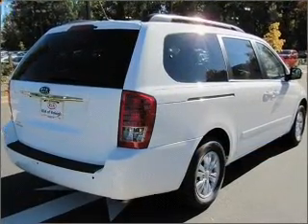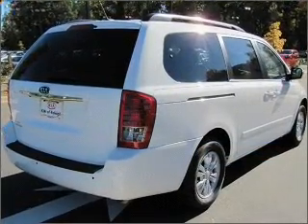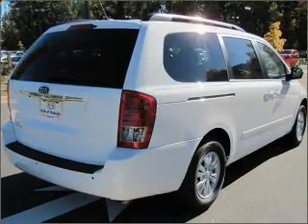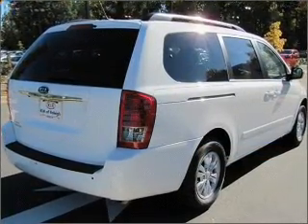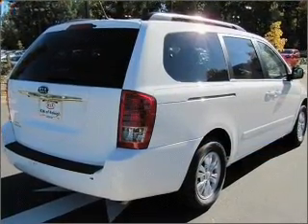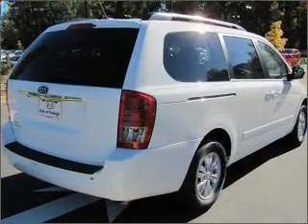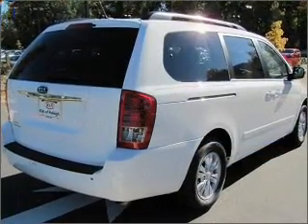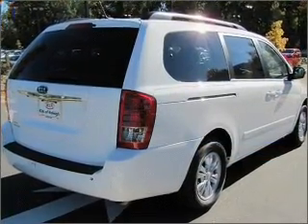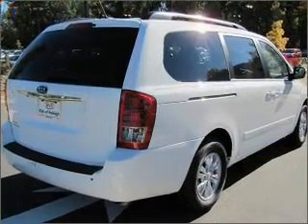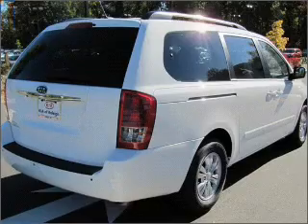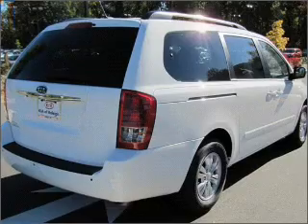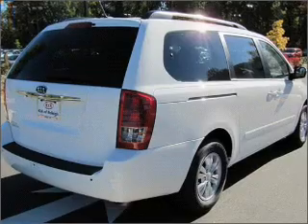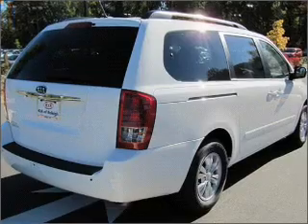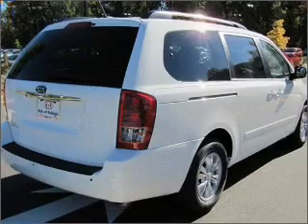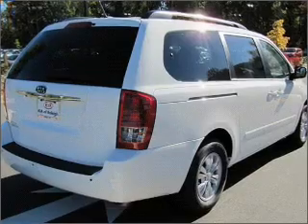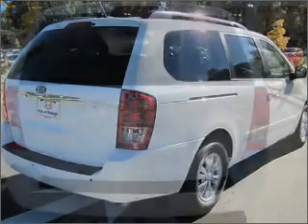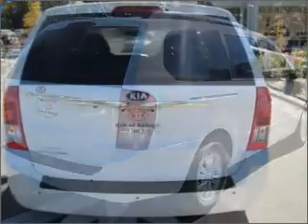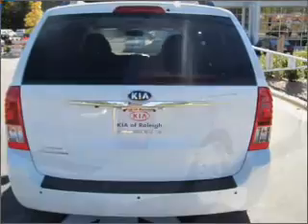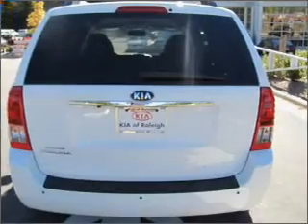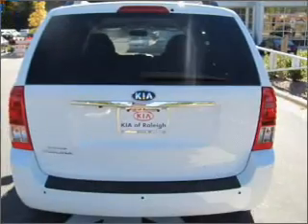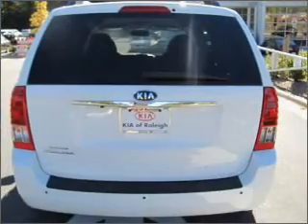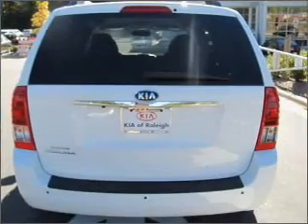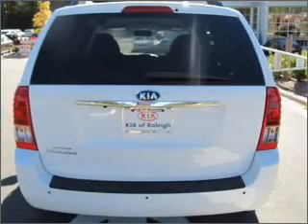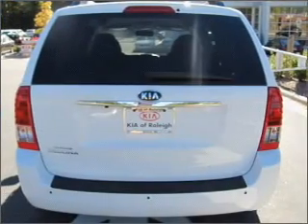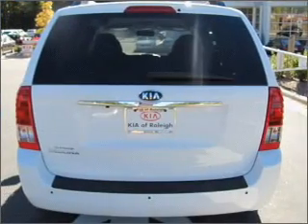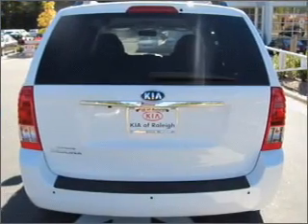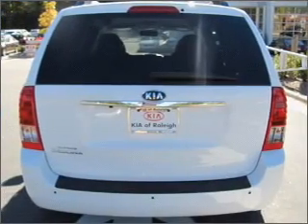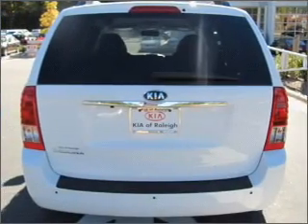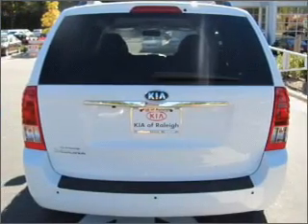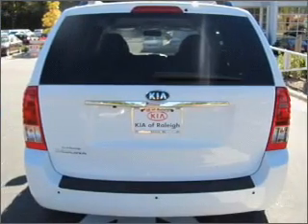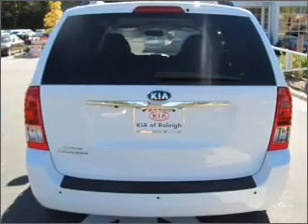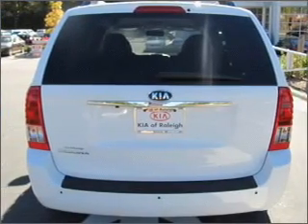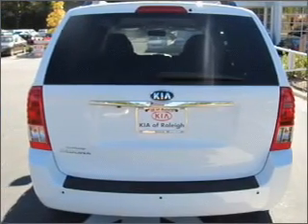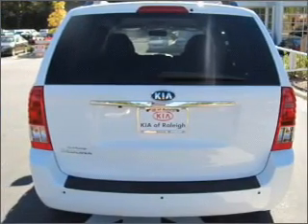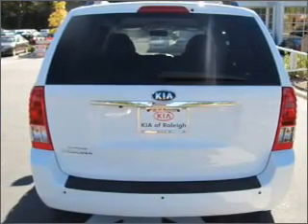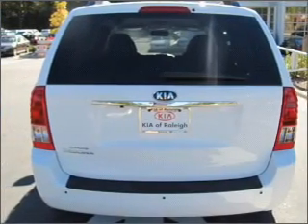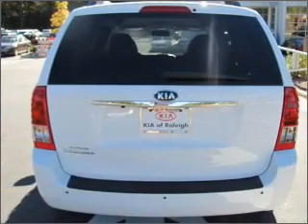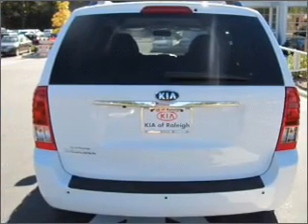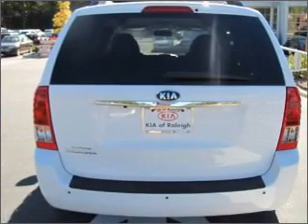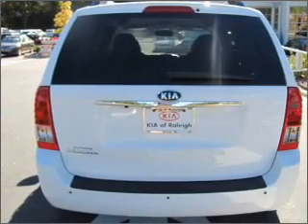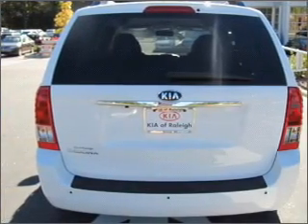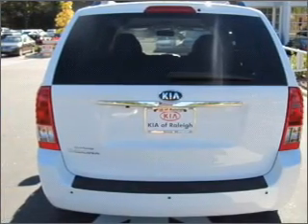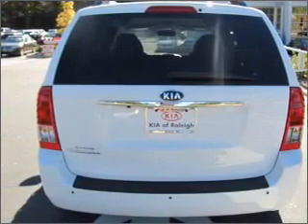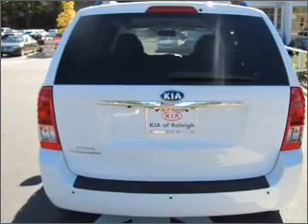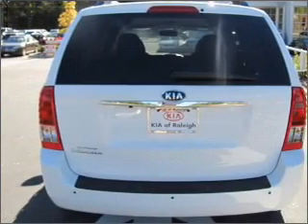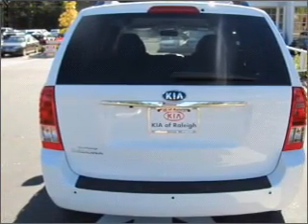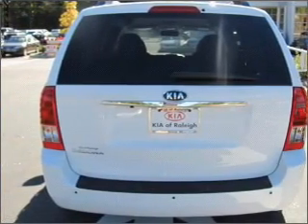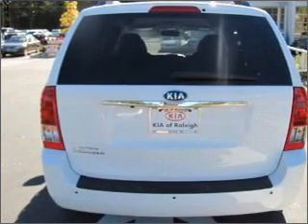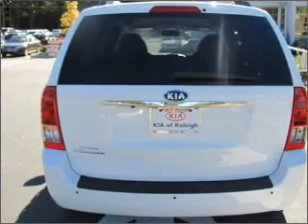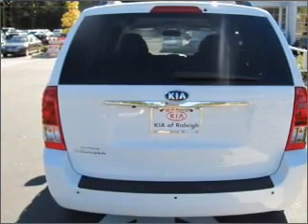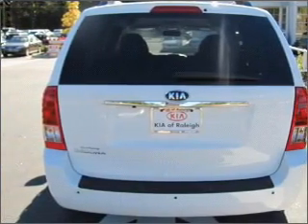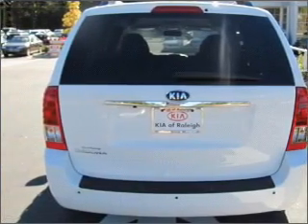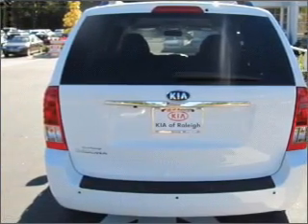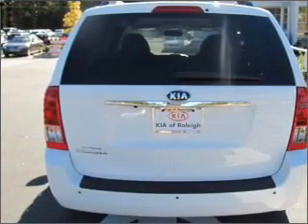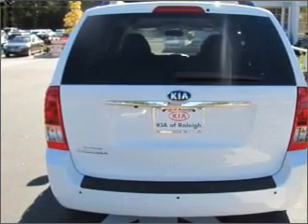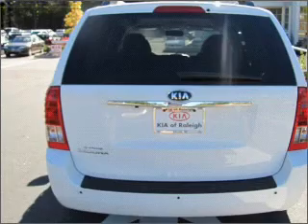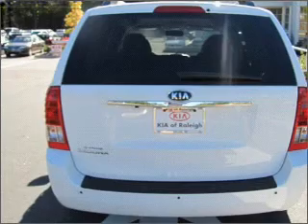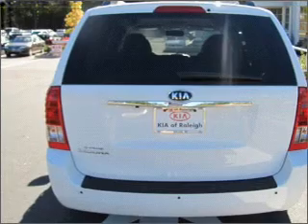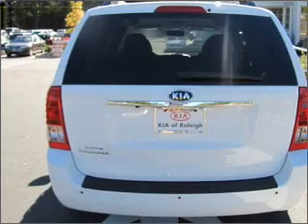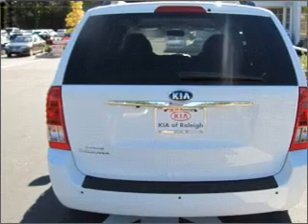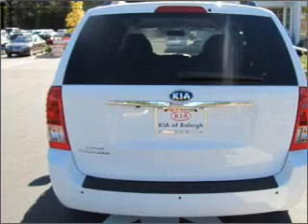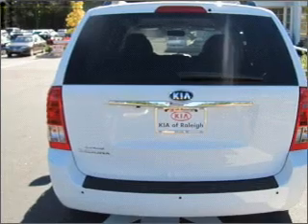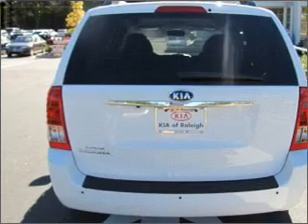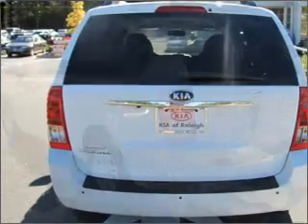Stand out from the crowd with premium wheels. You will appreciate the safety feature of anti-lock brakes, and pamper yourself with memory settings.